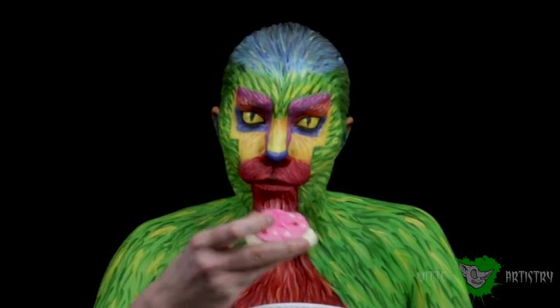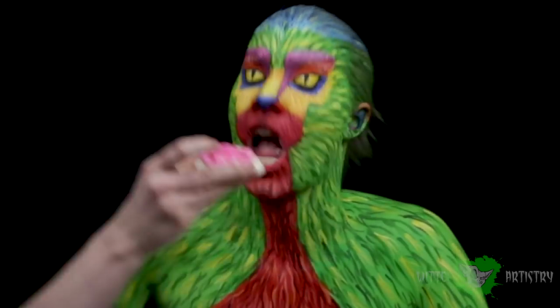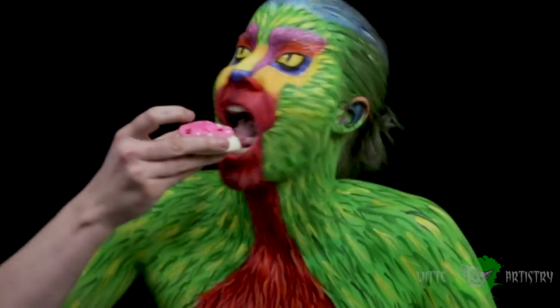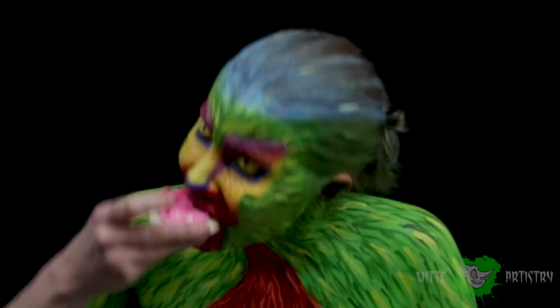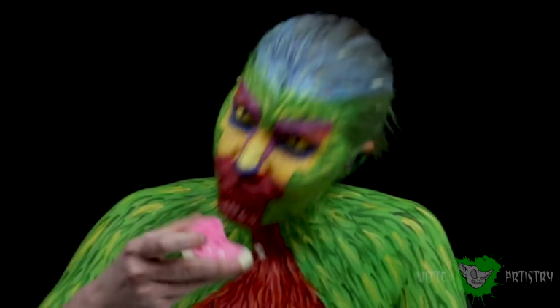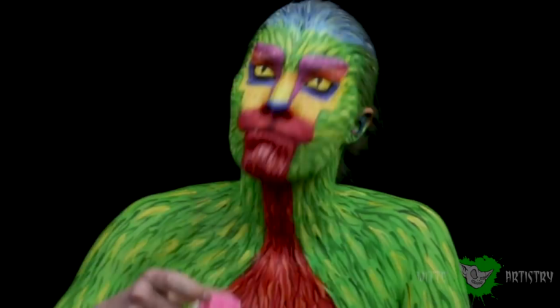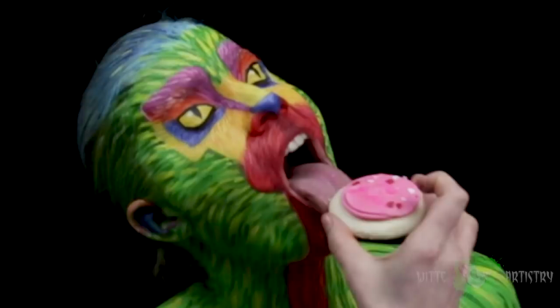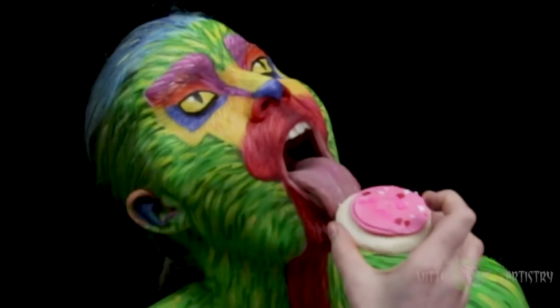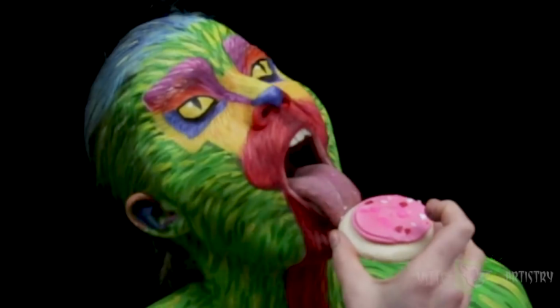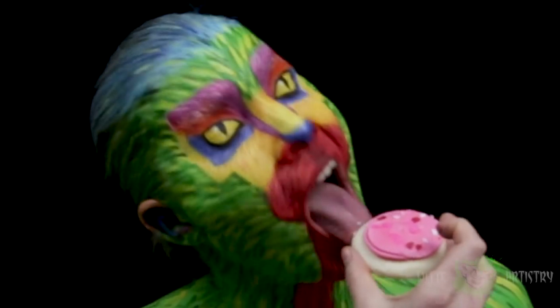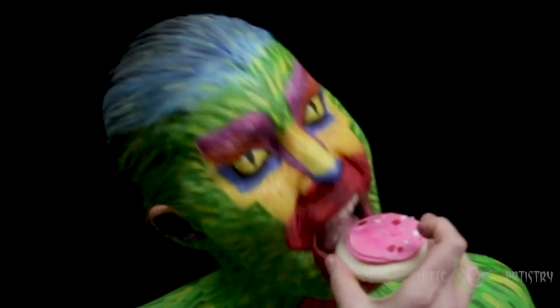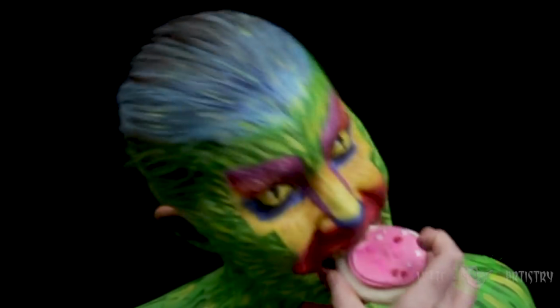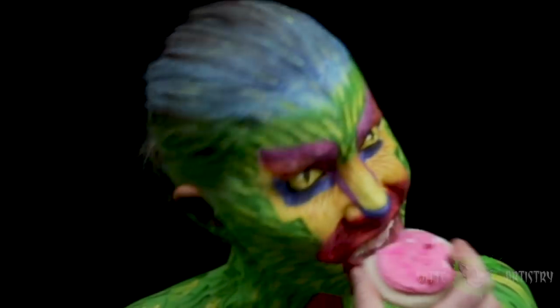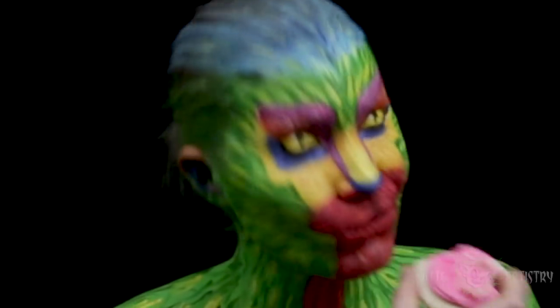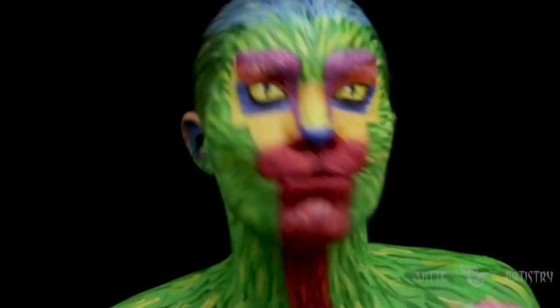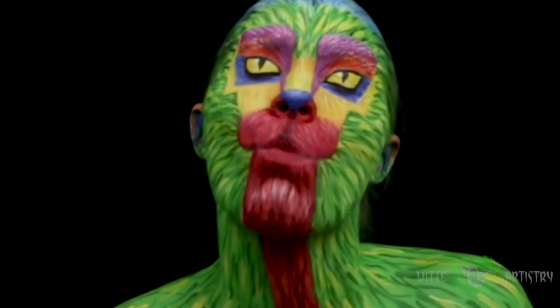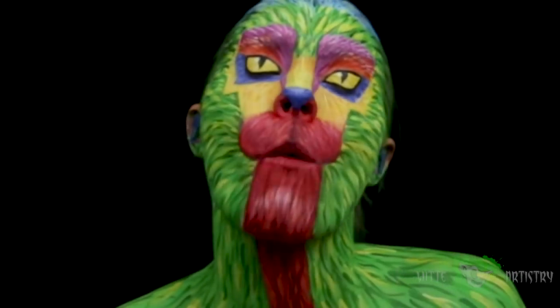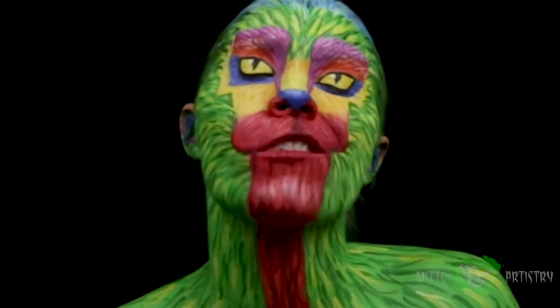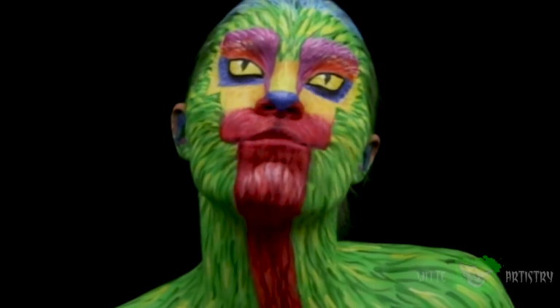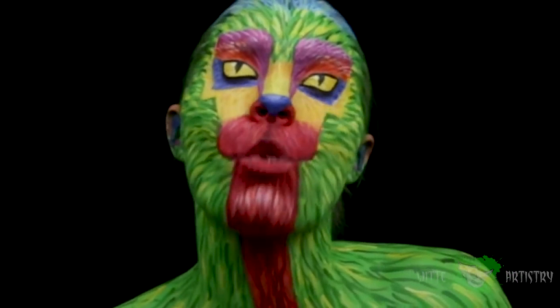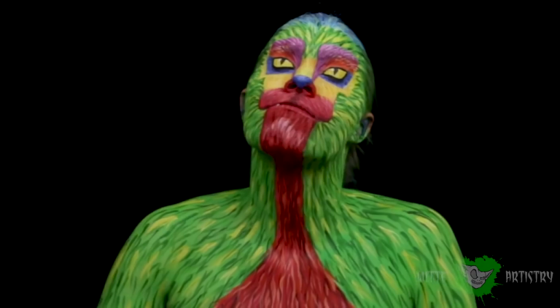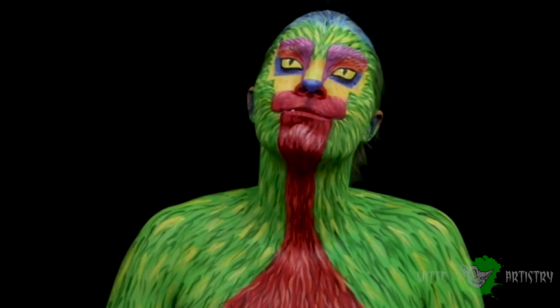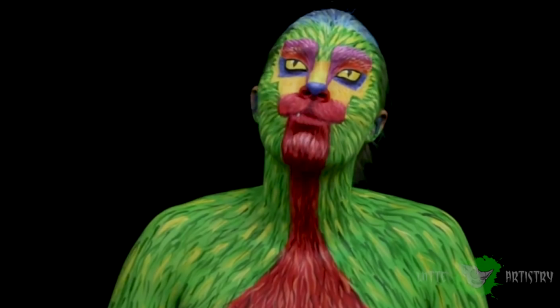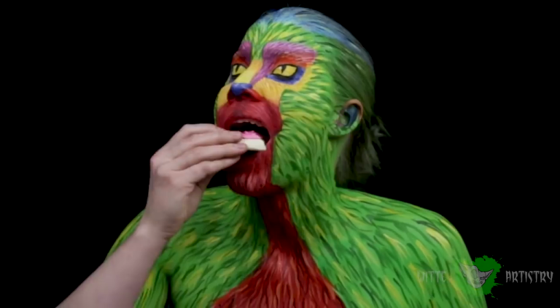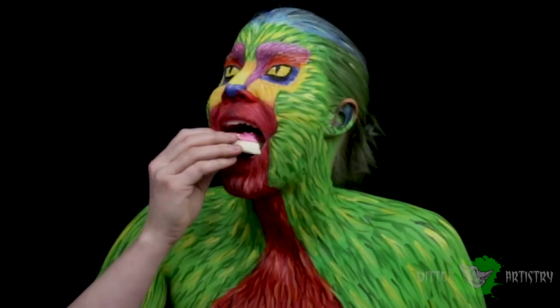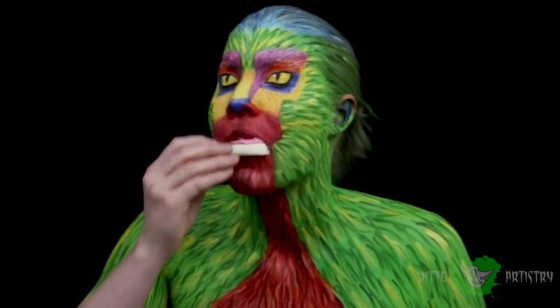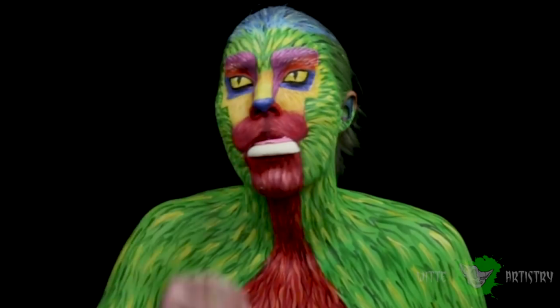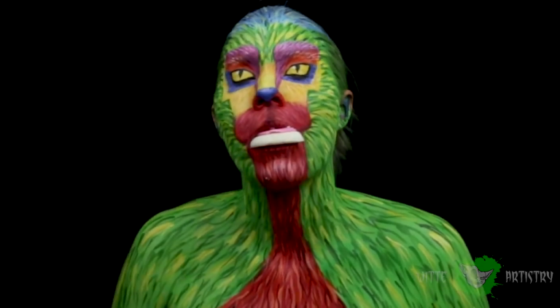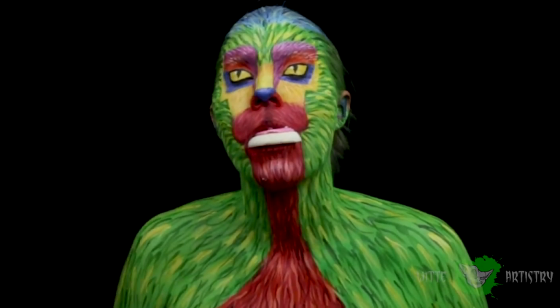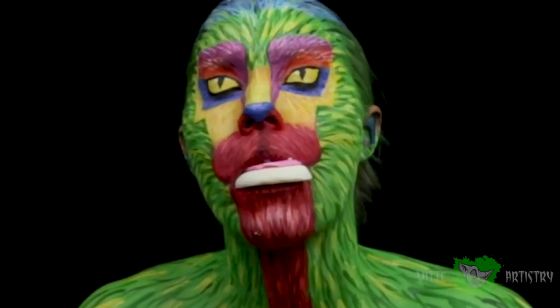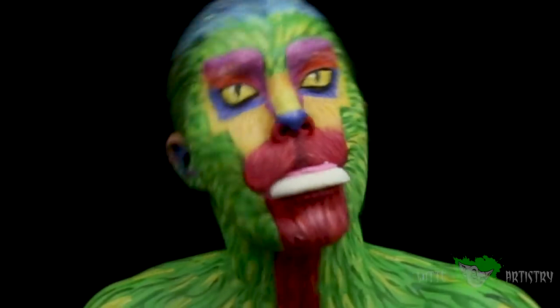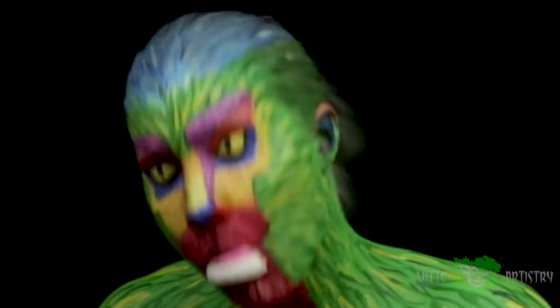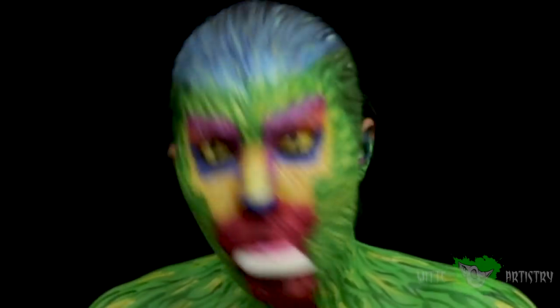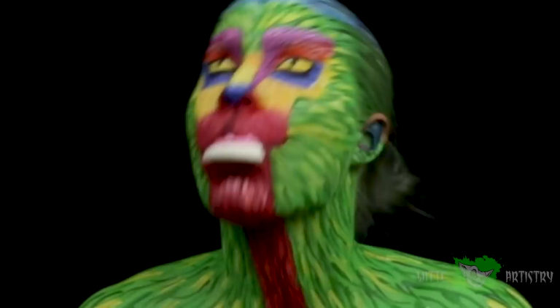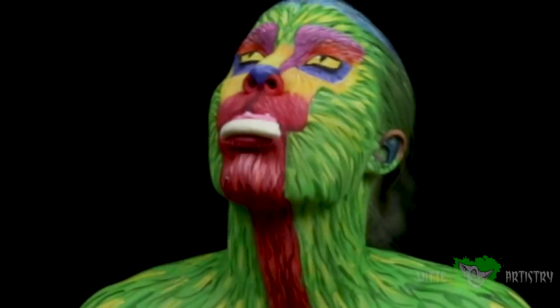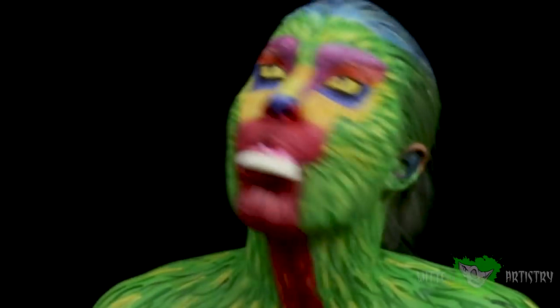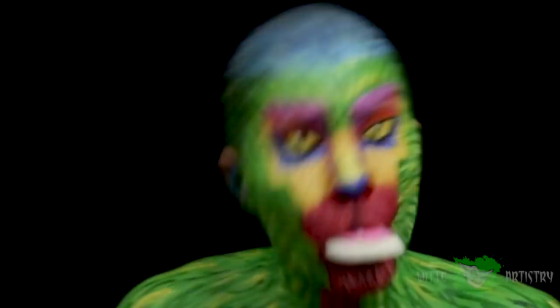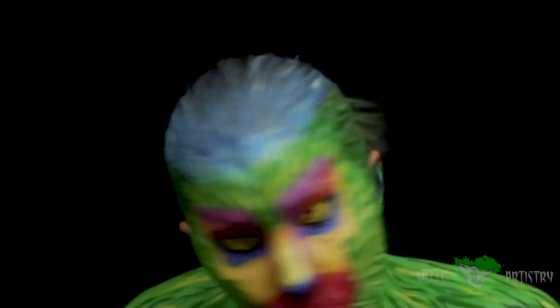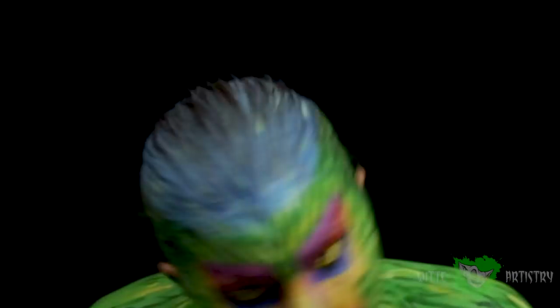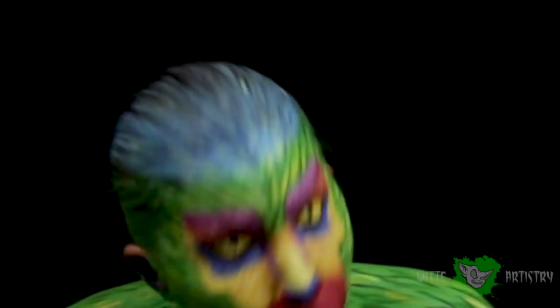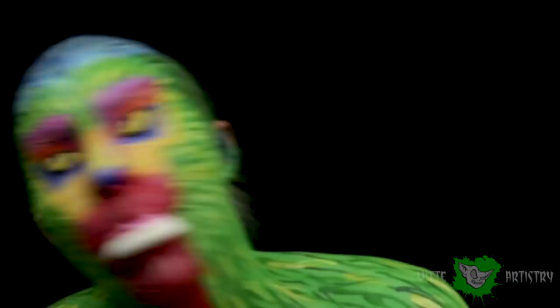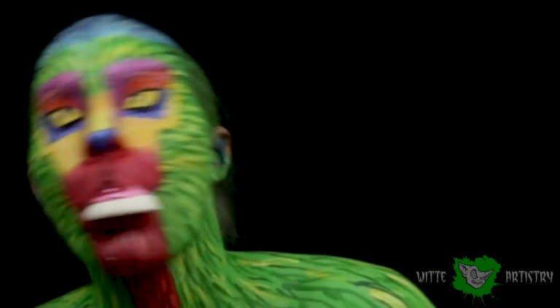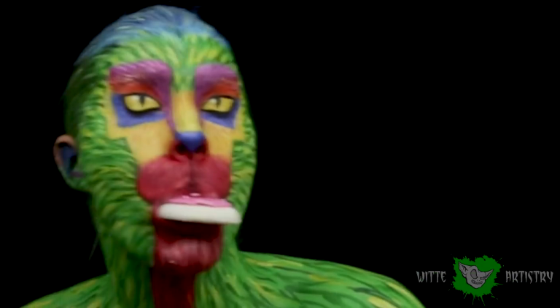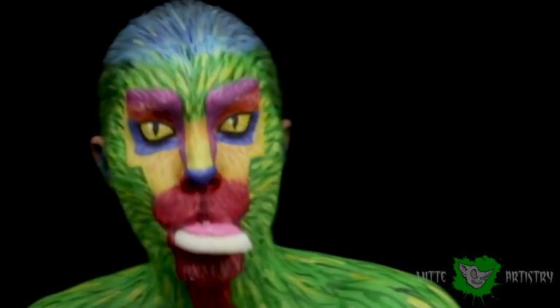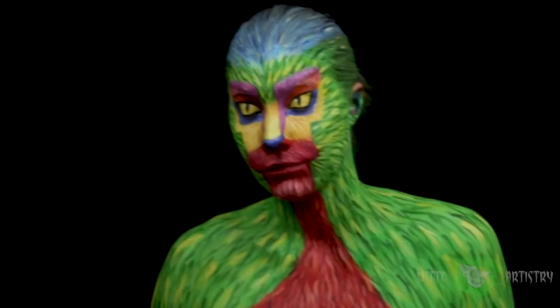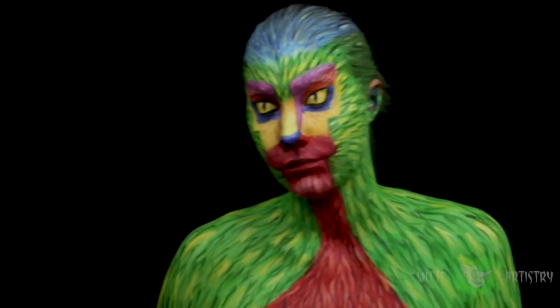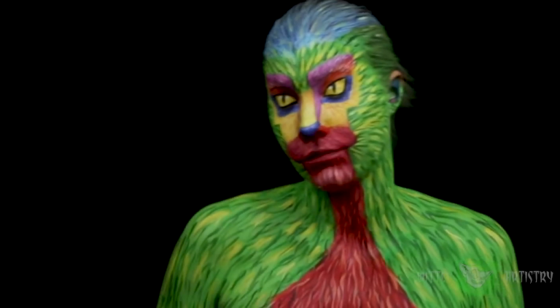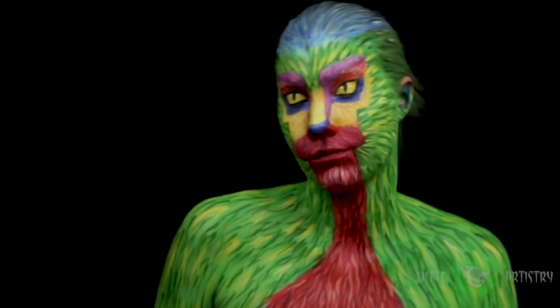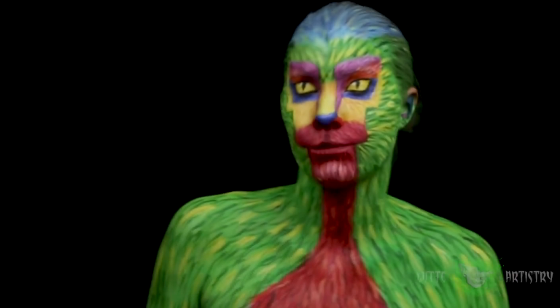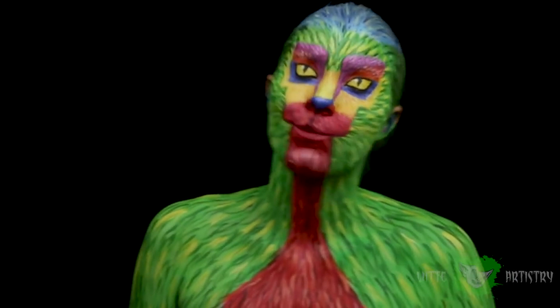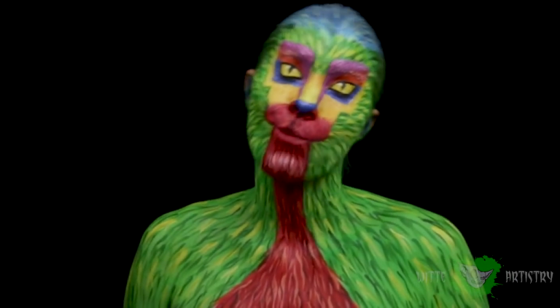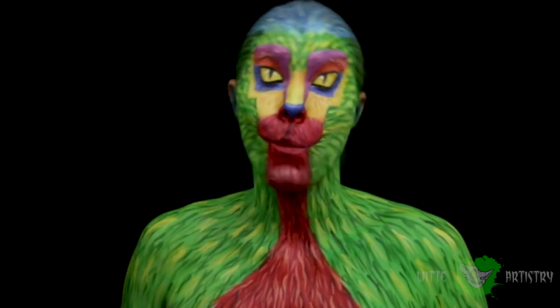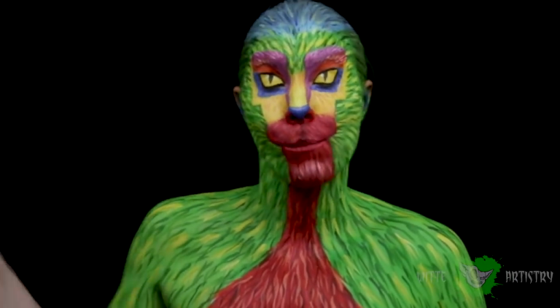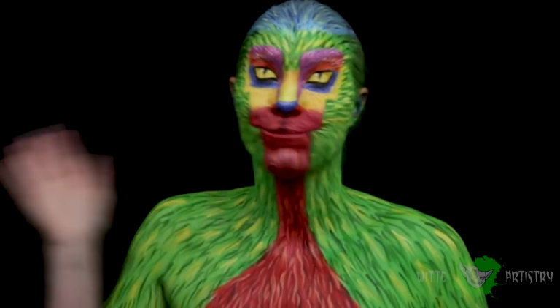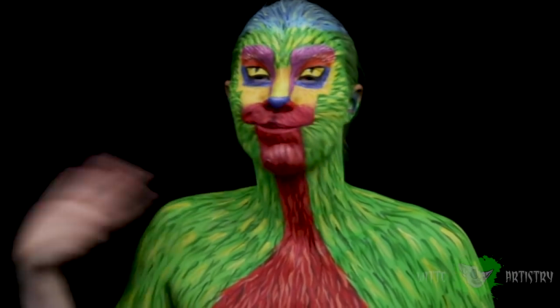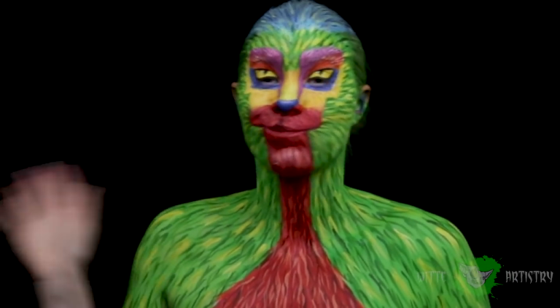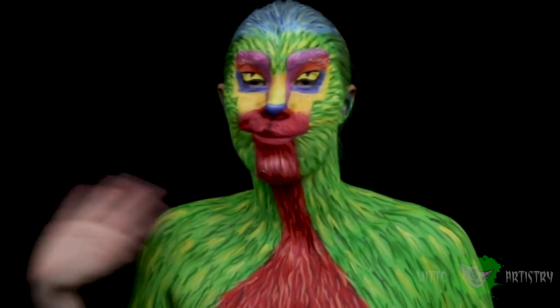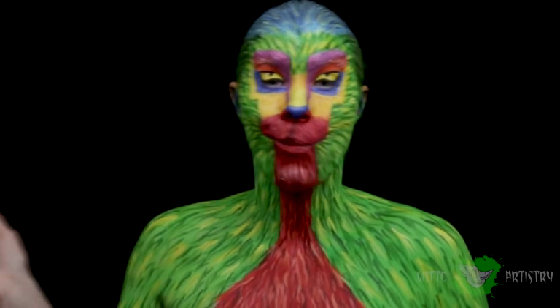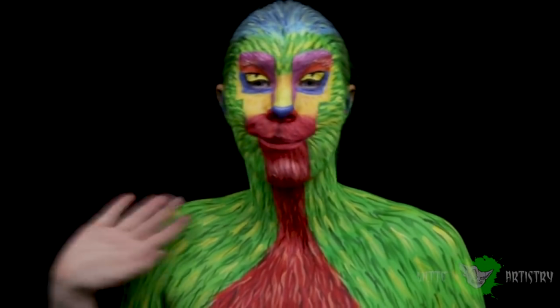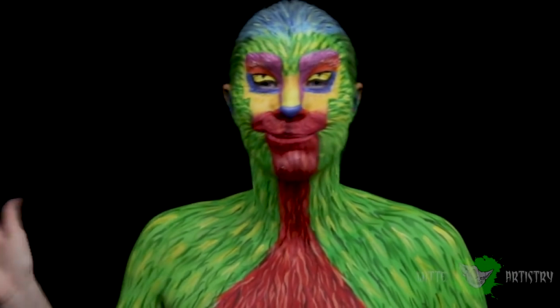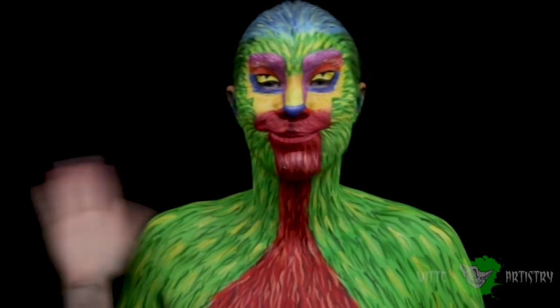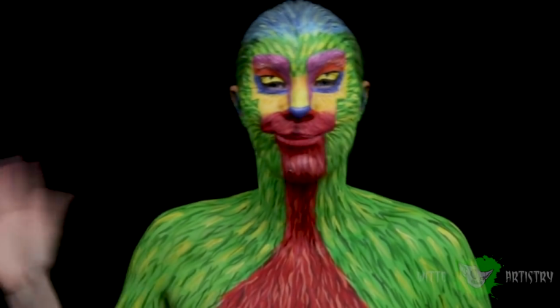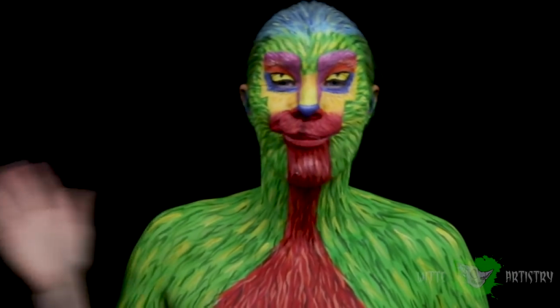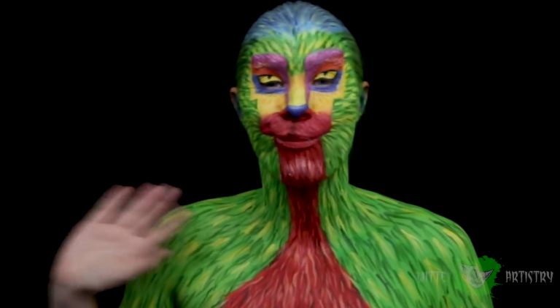I decided to continue my Coco makeup series, this time with Pepita, the Alebrije spirit animal creature. Let's get started.